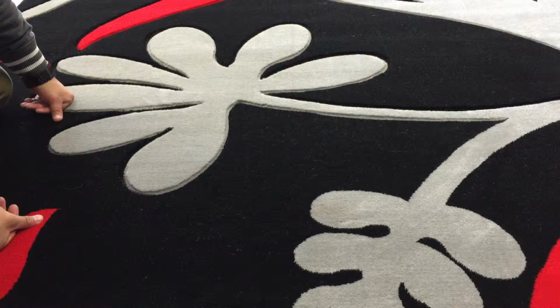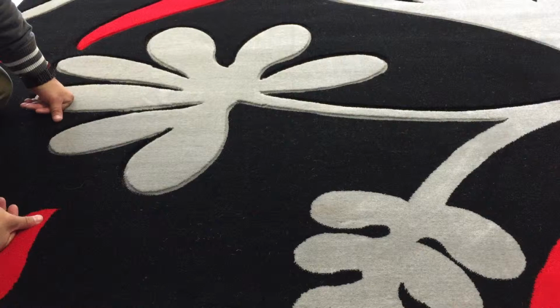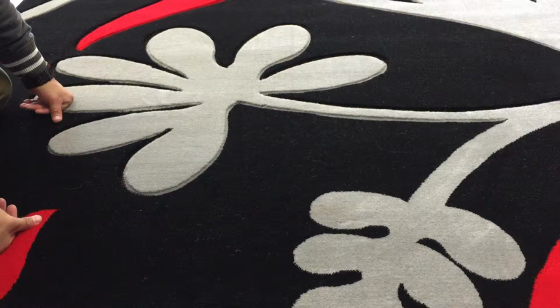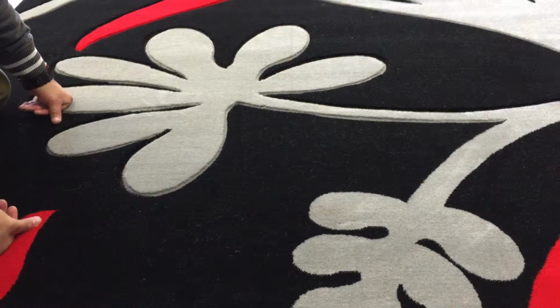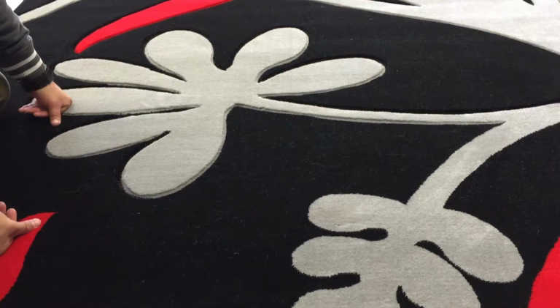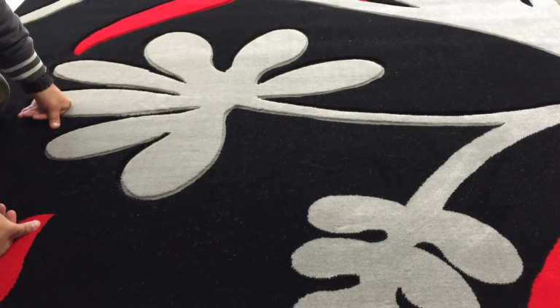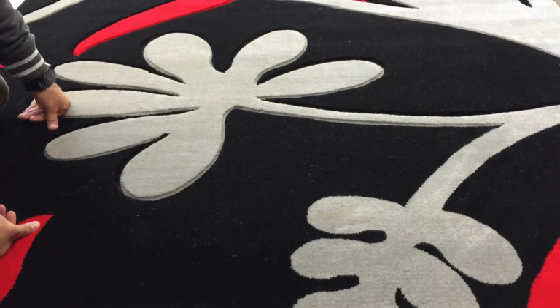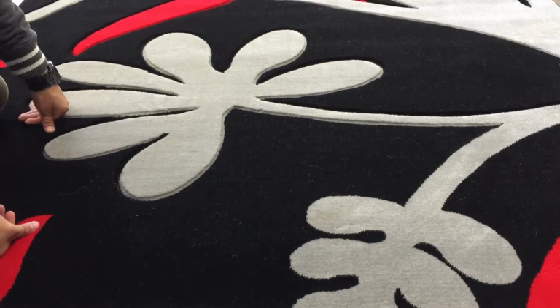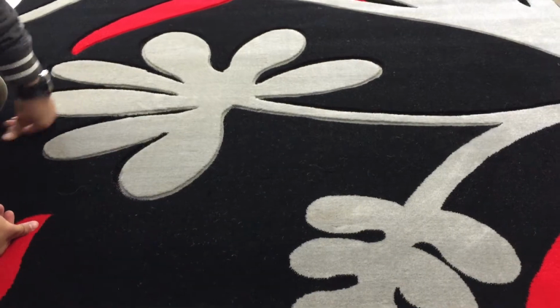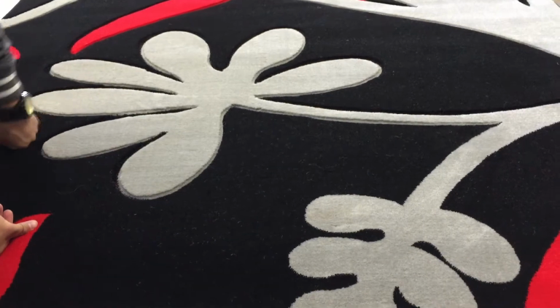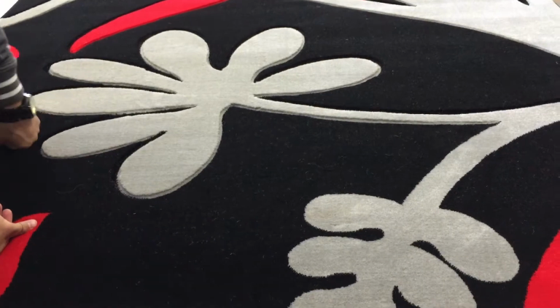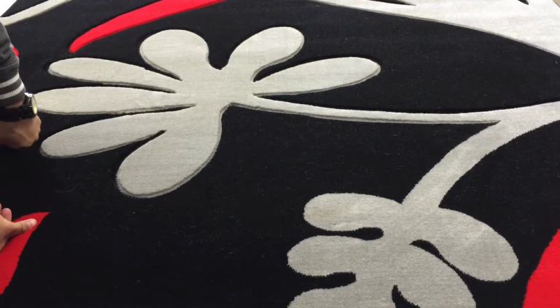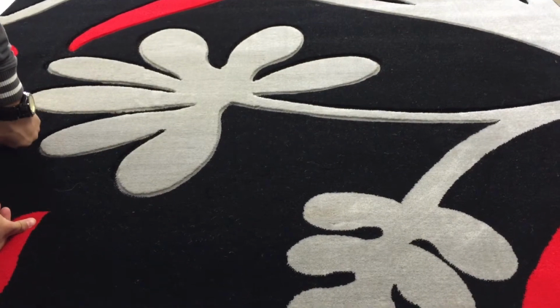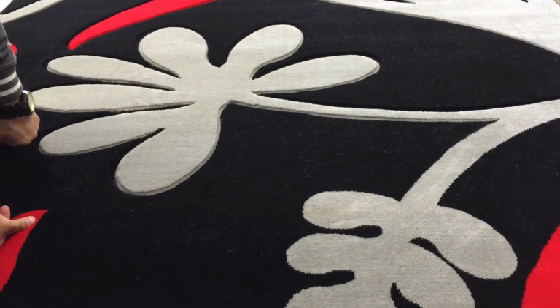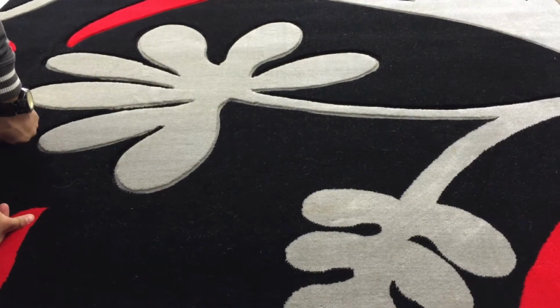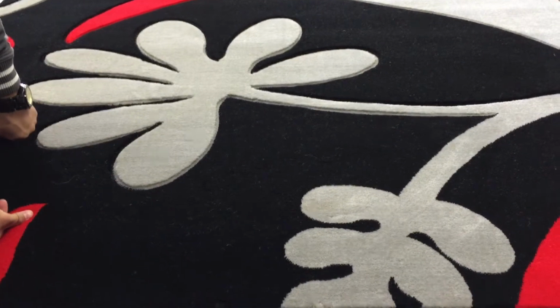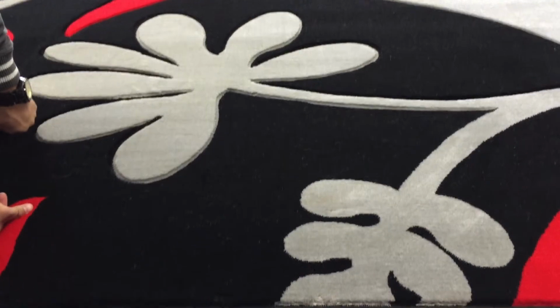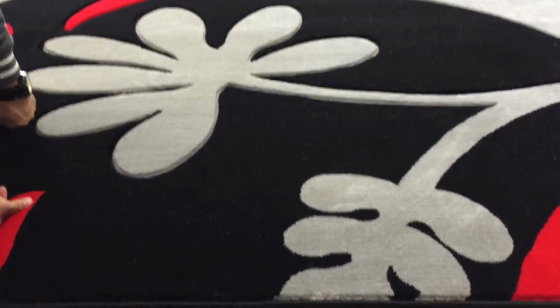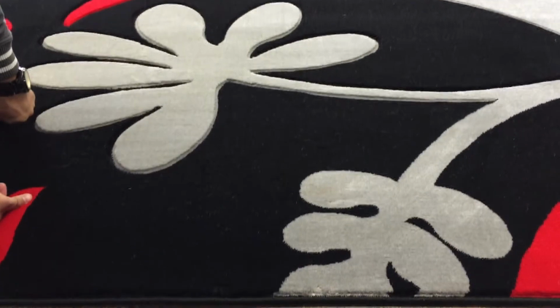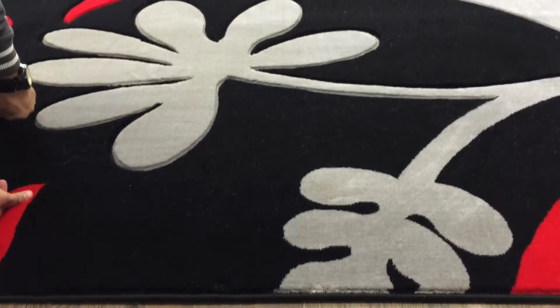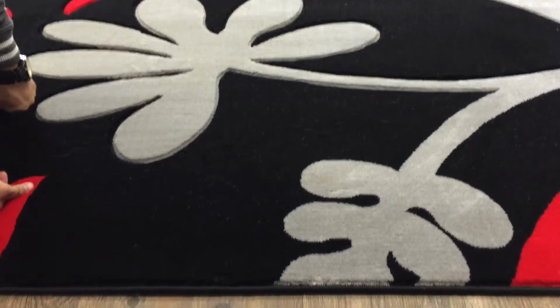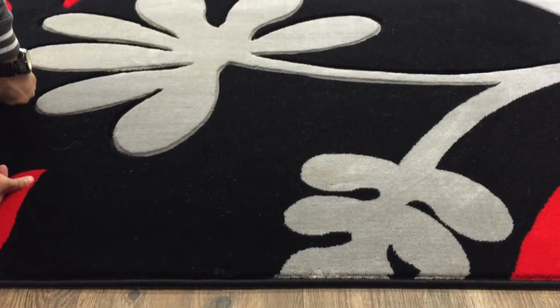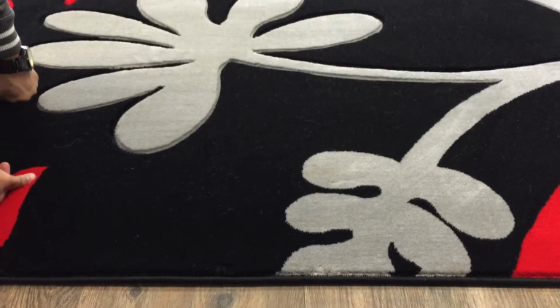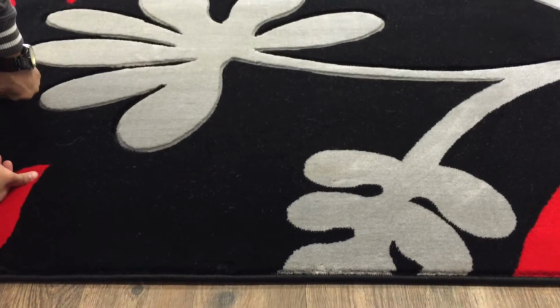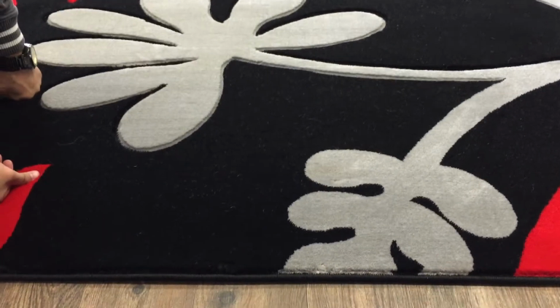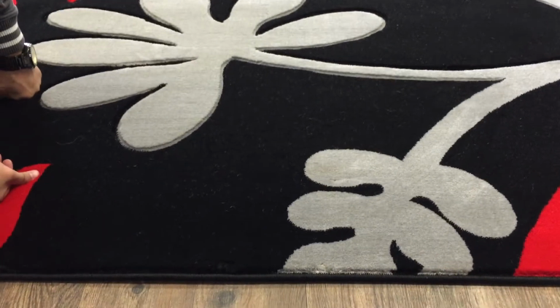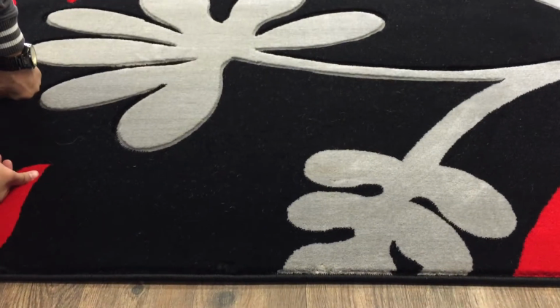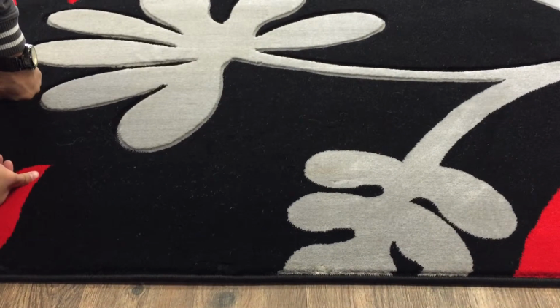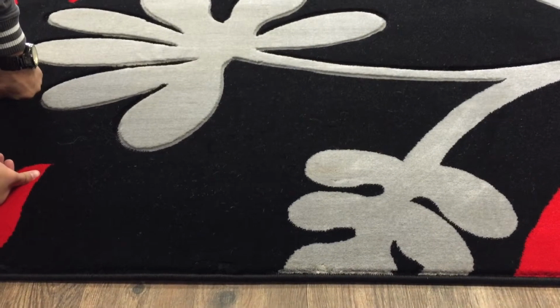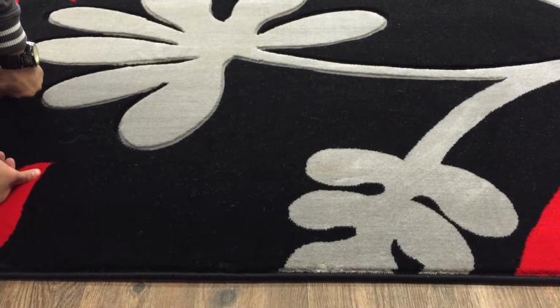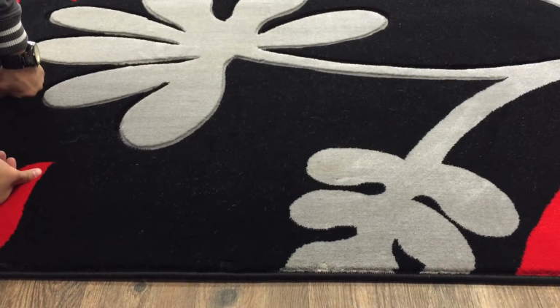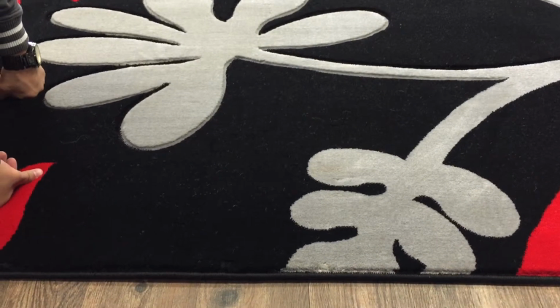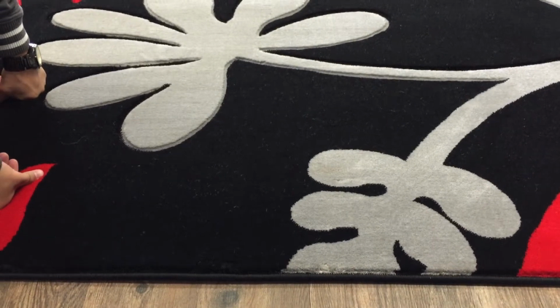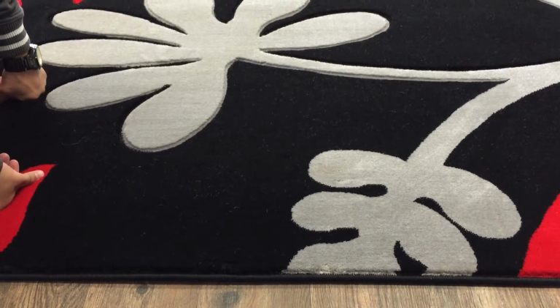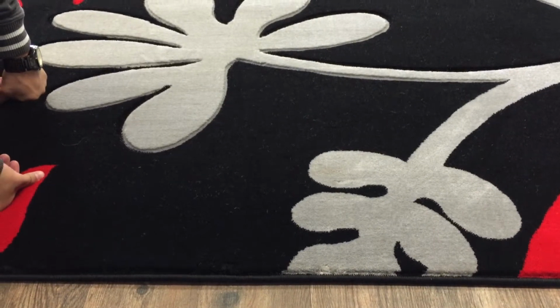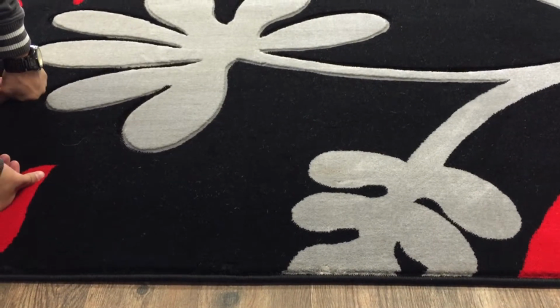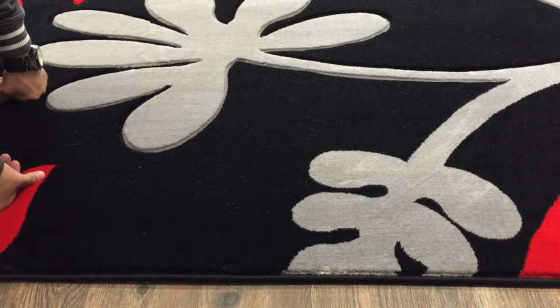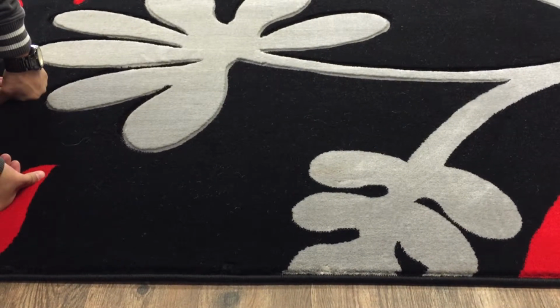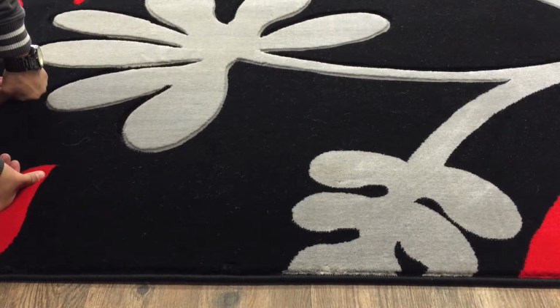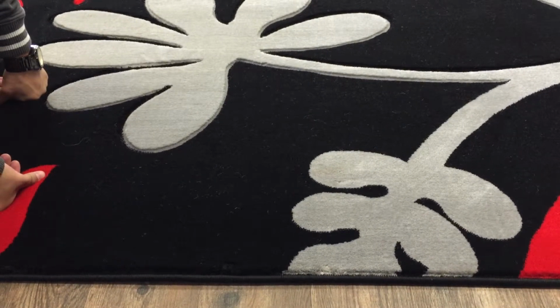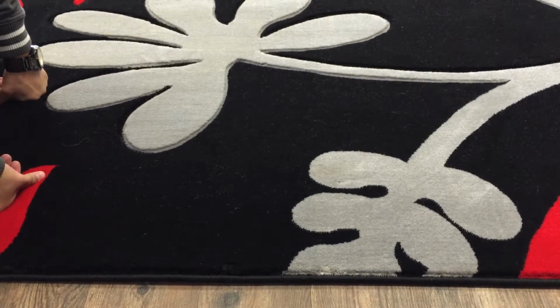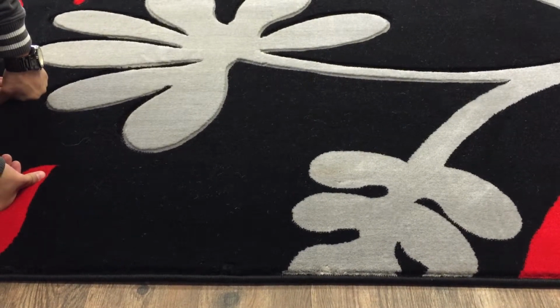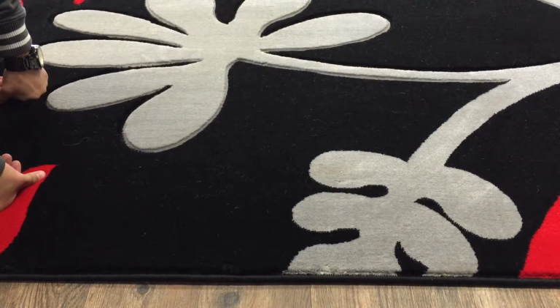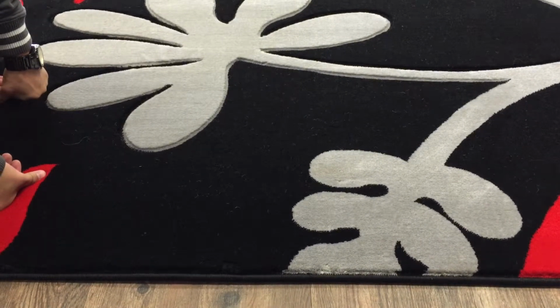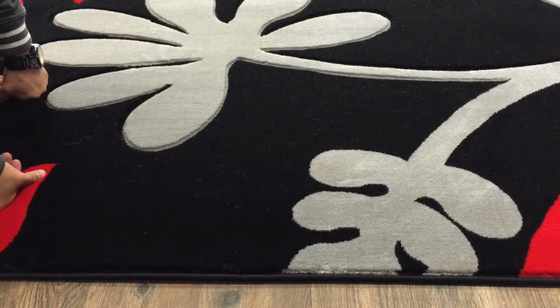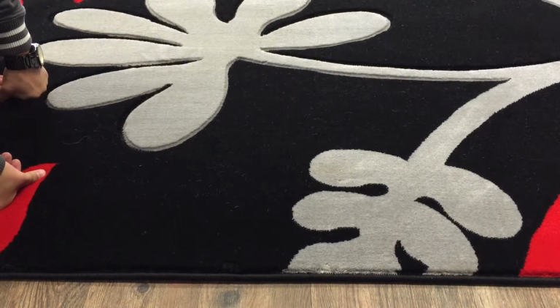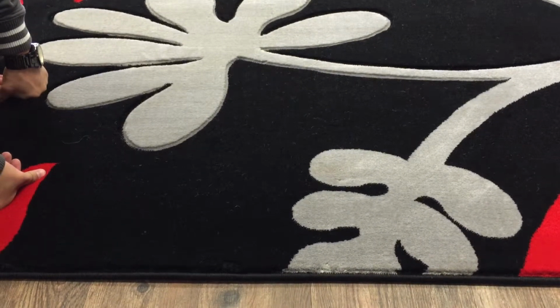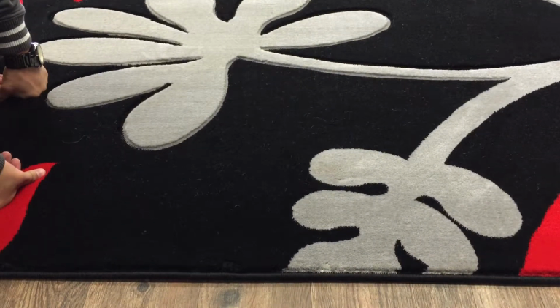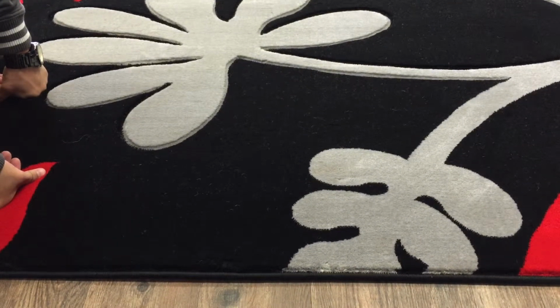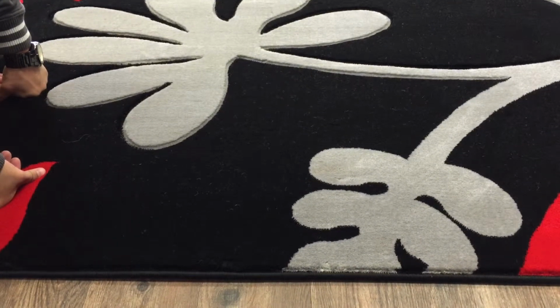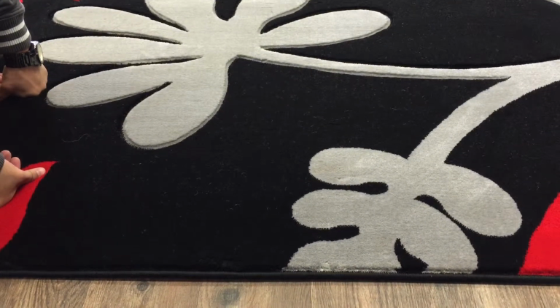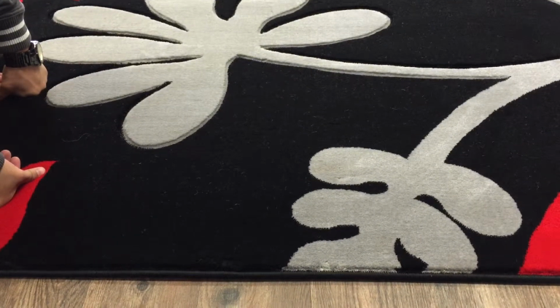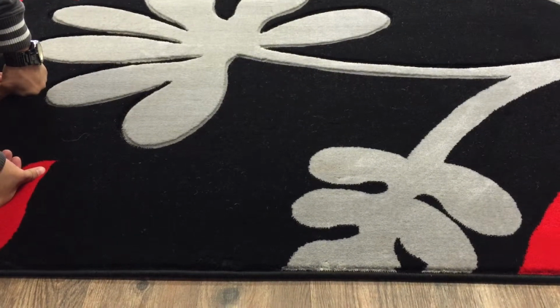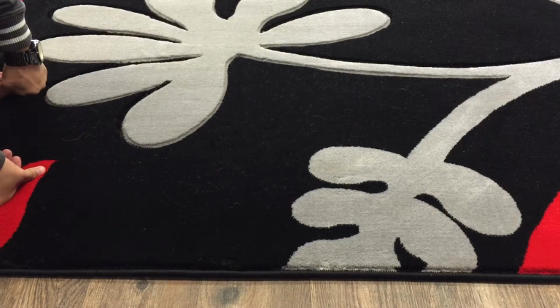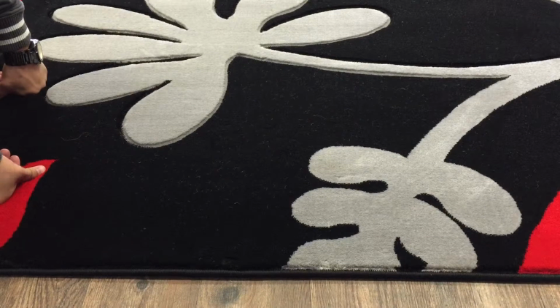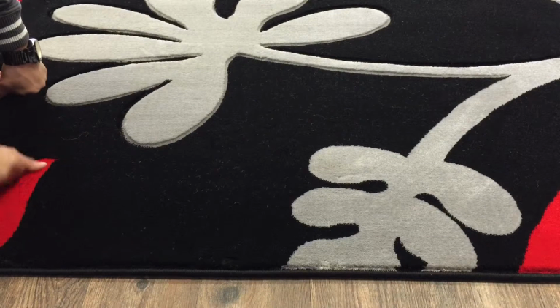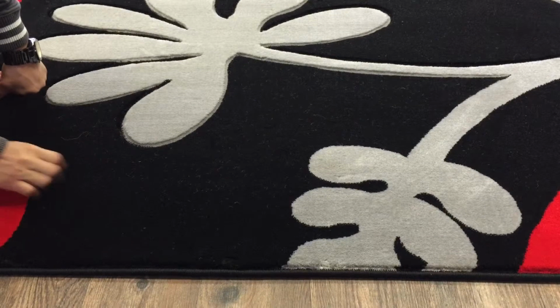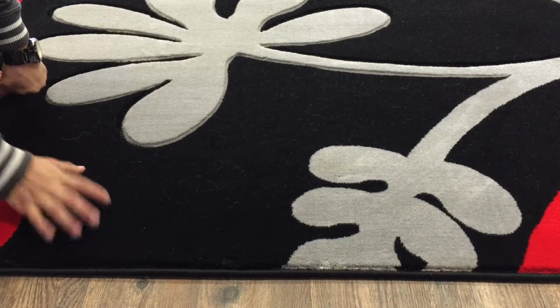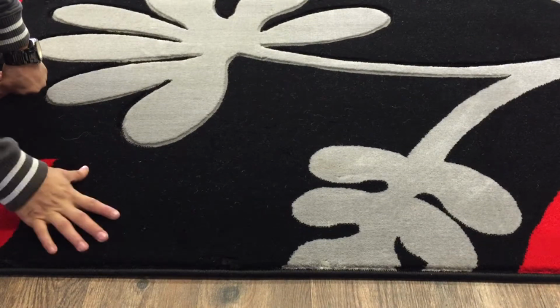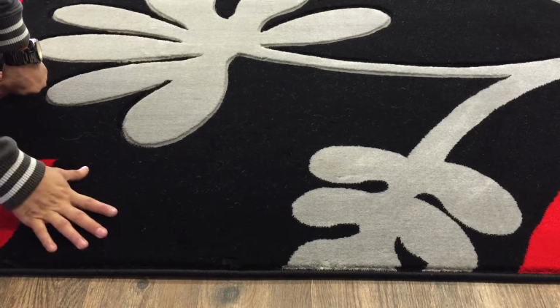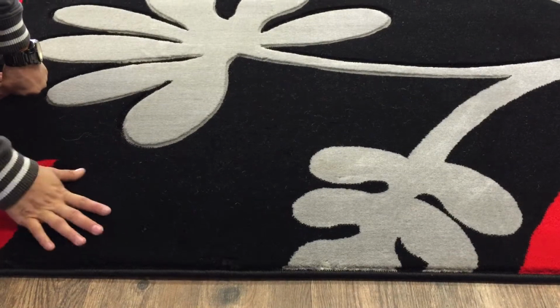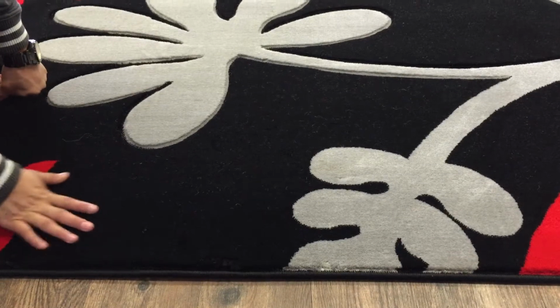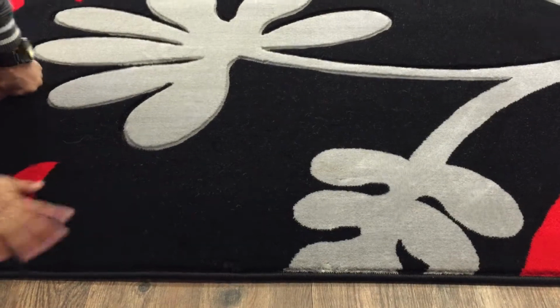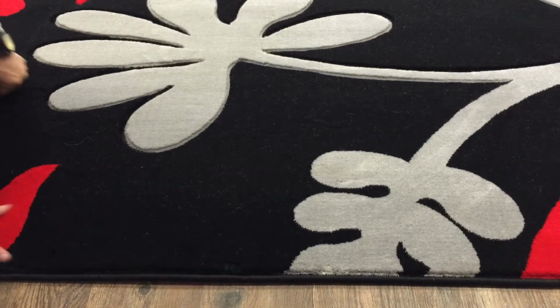Welcome to Rugaddiction.com. Here we have a floral, luxurious, and carved area rug.